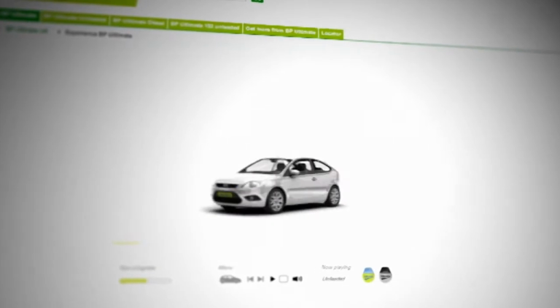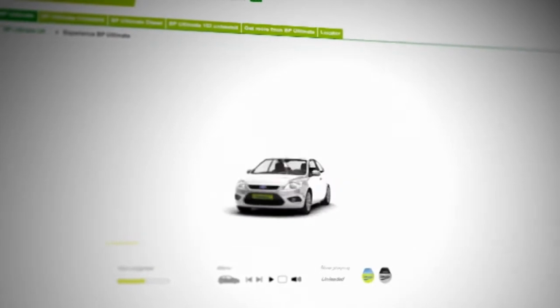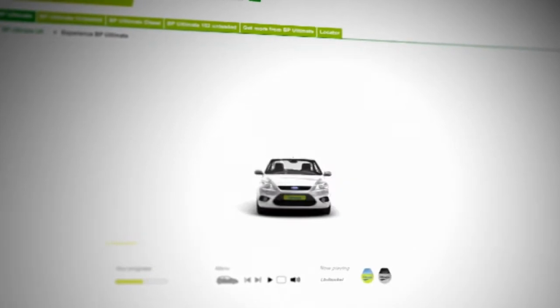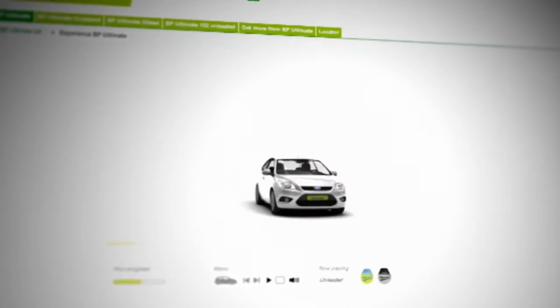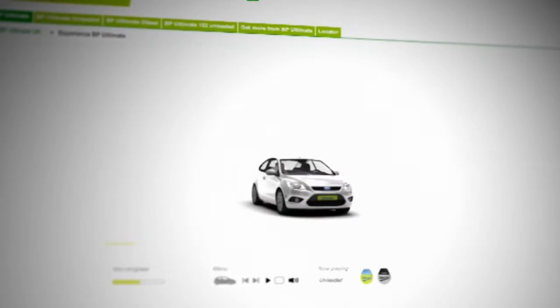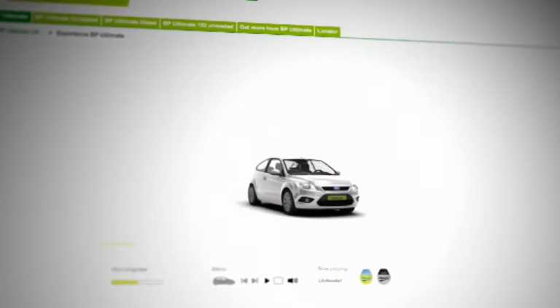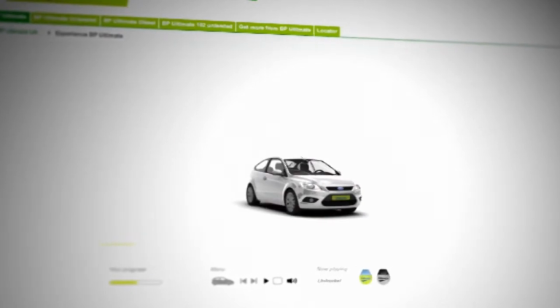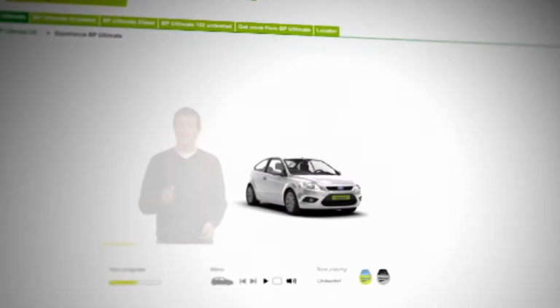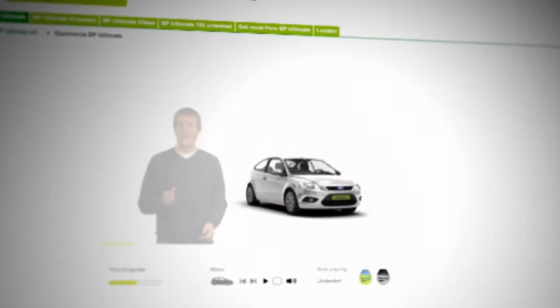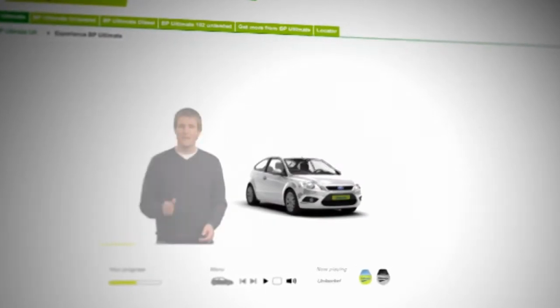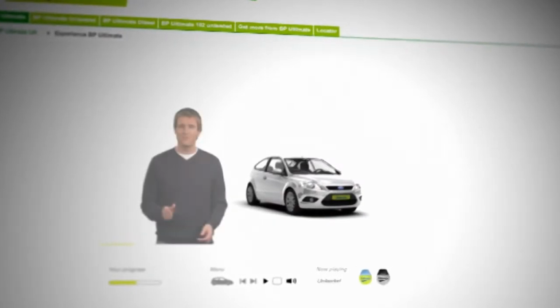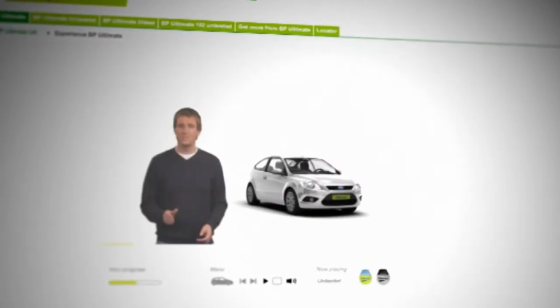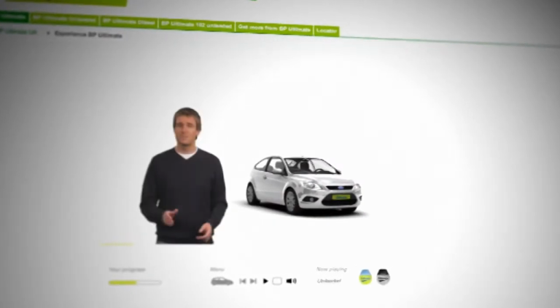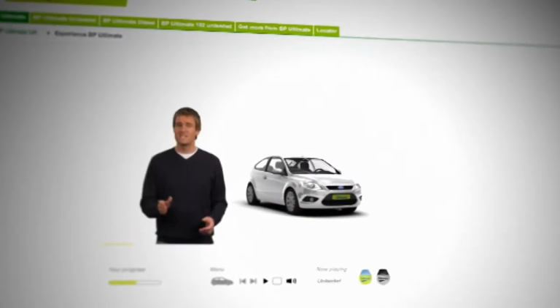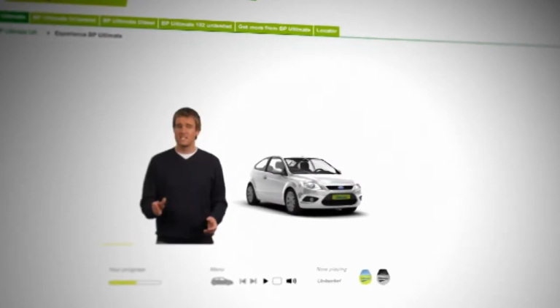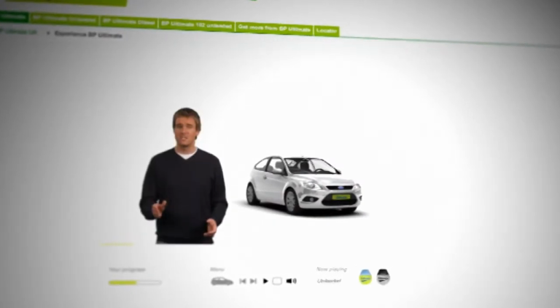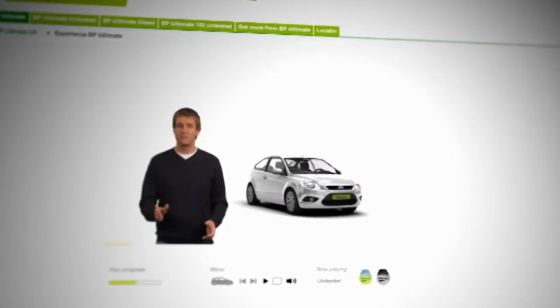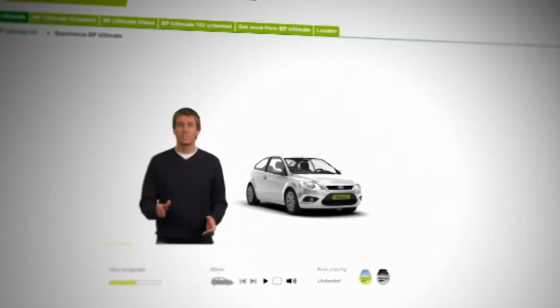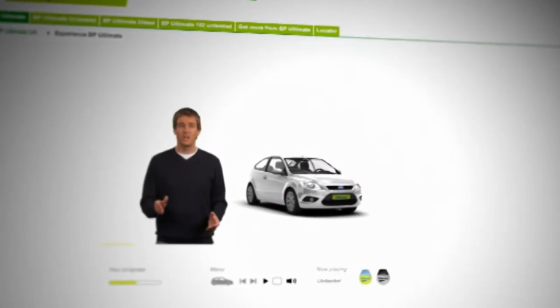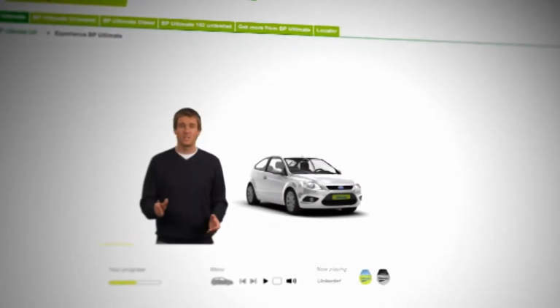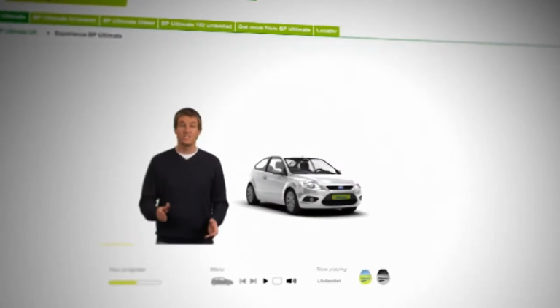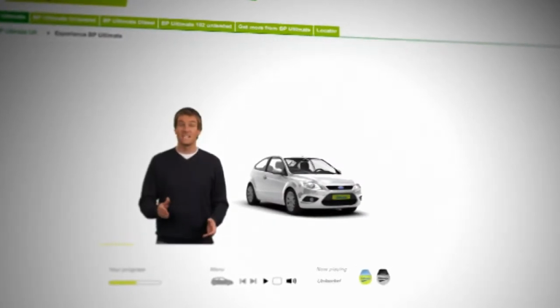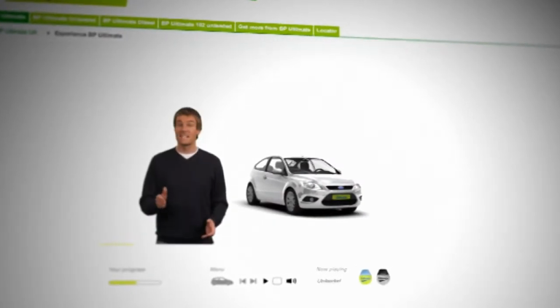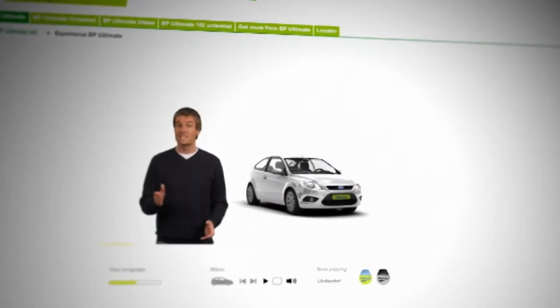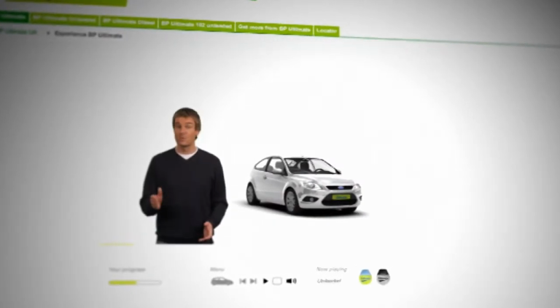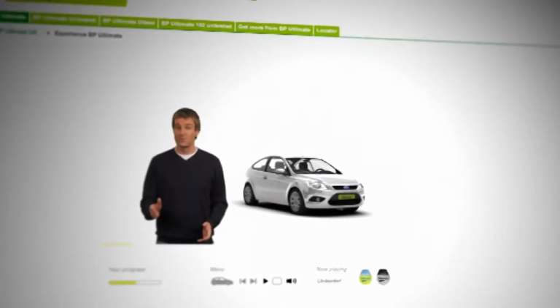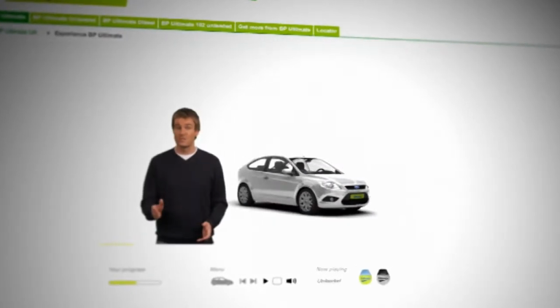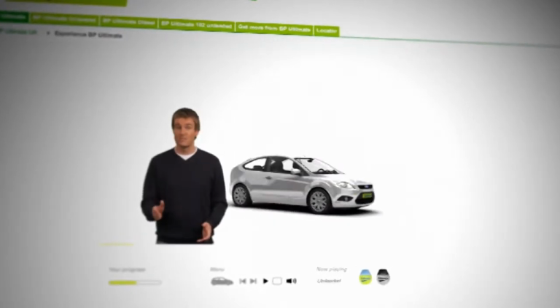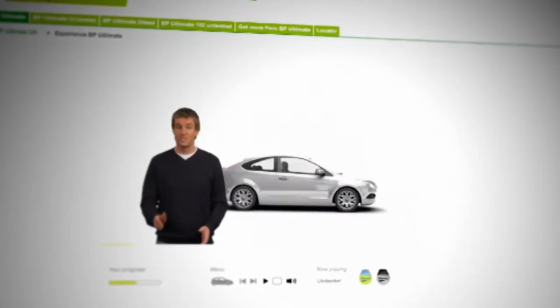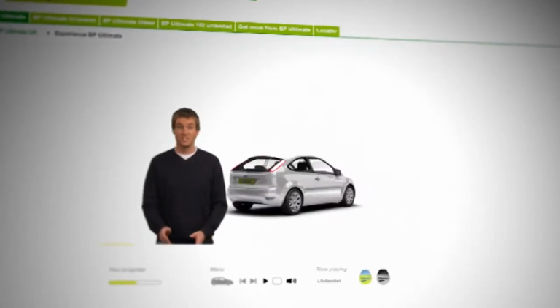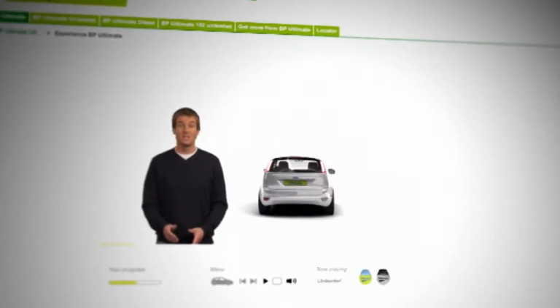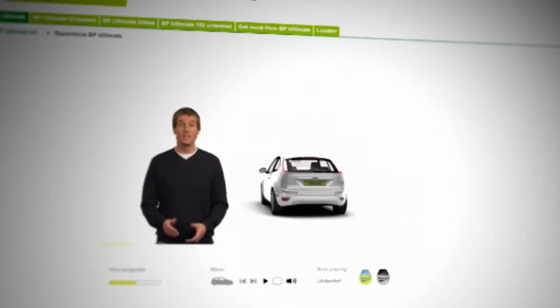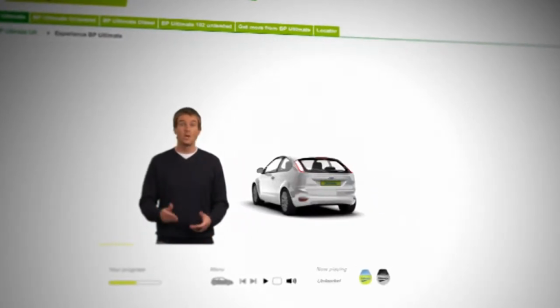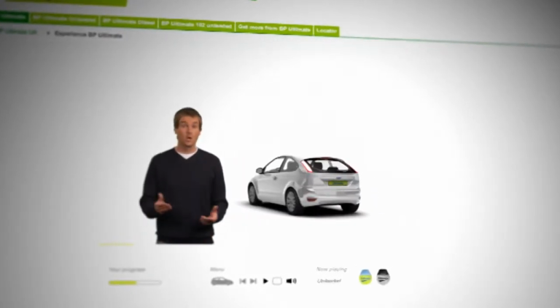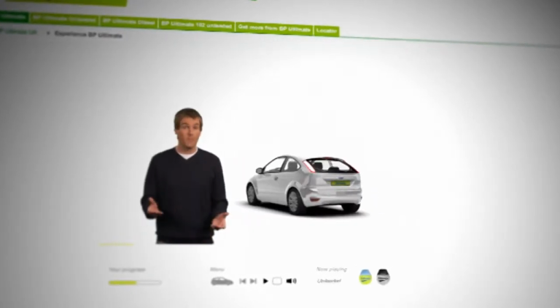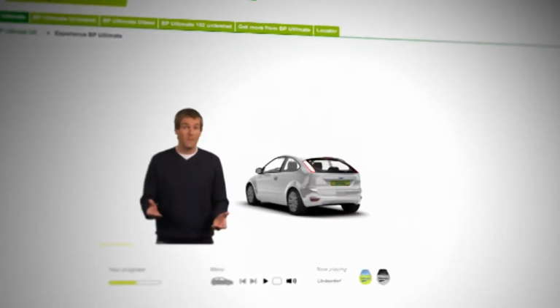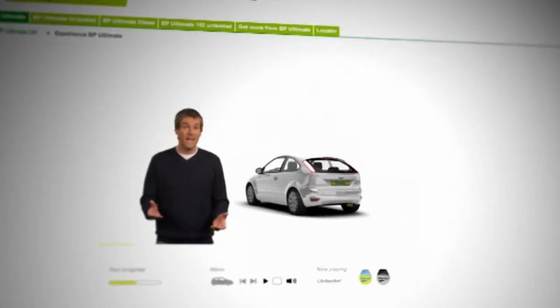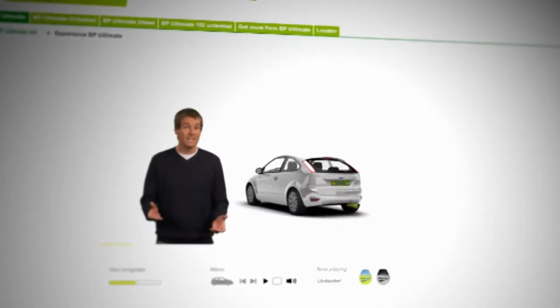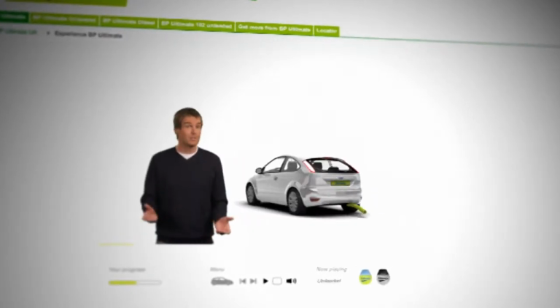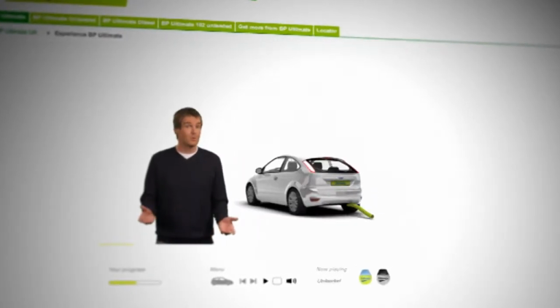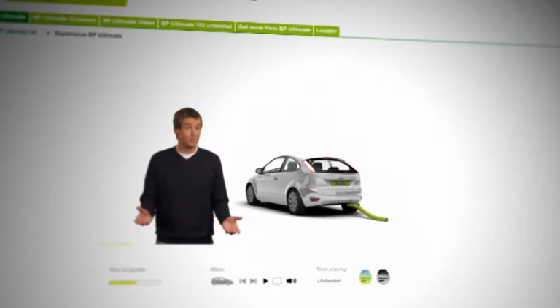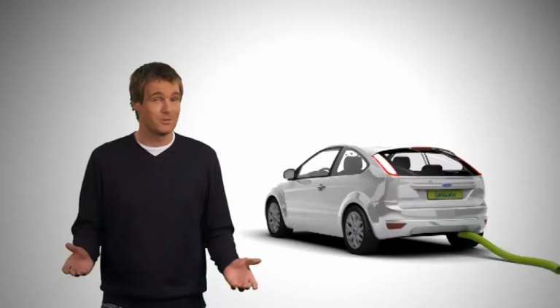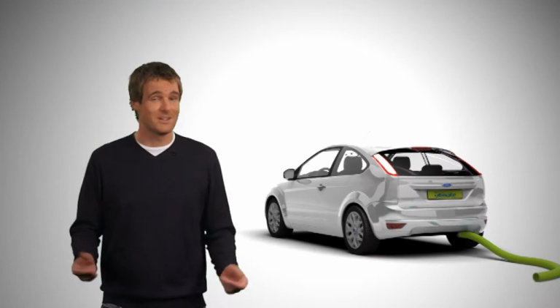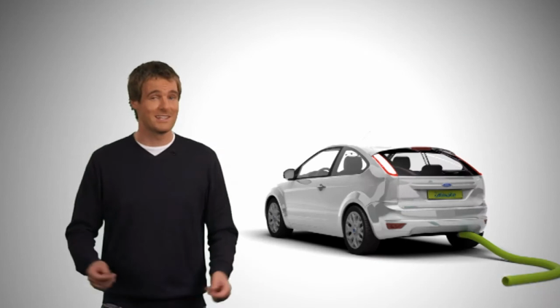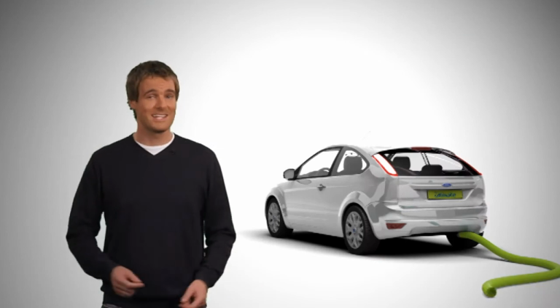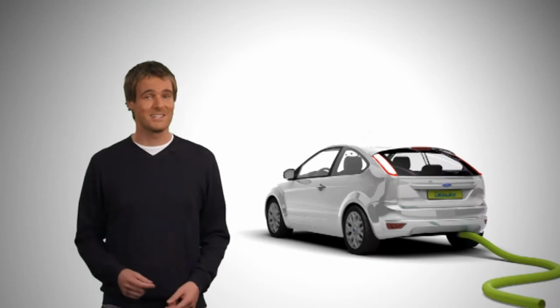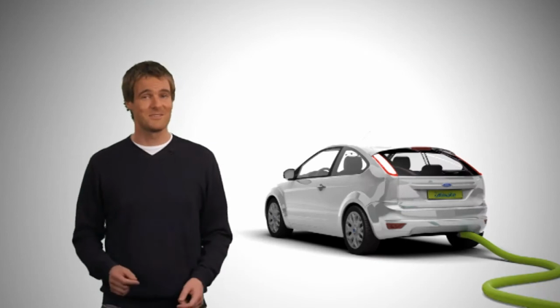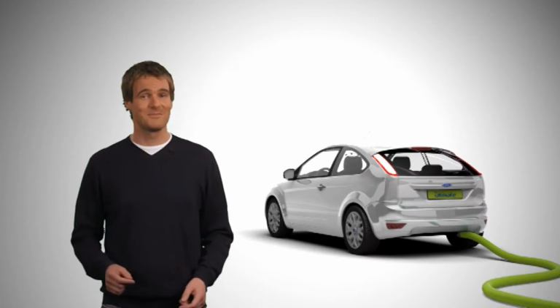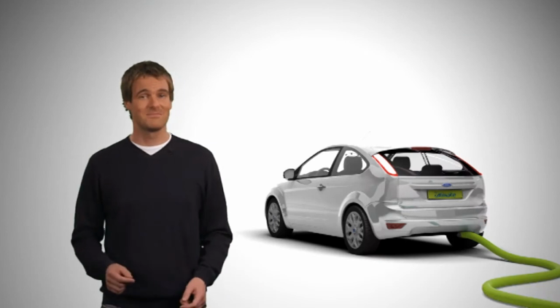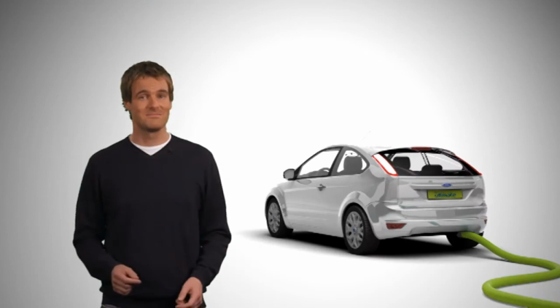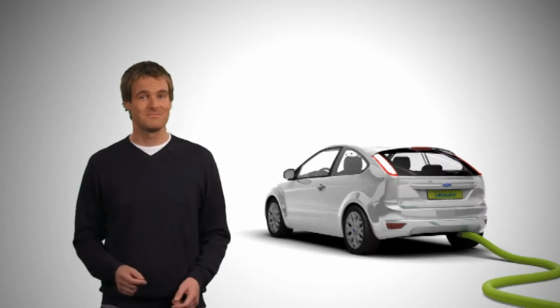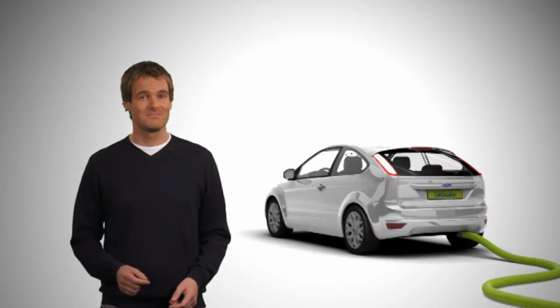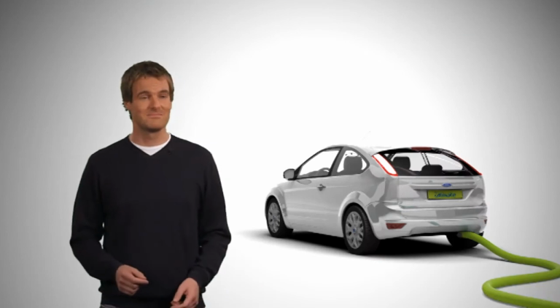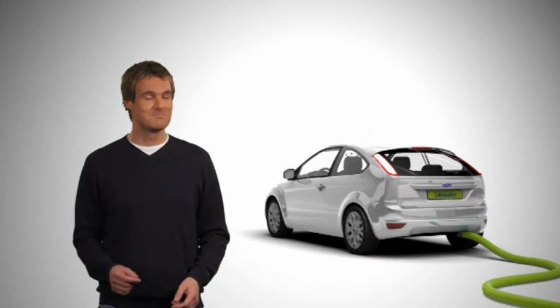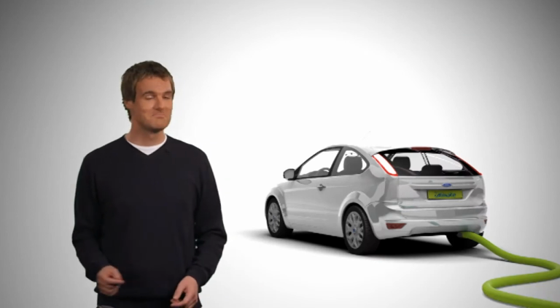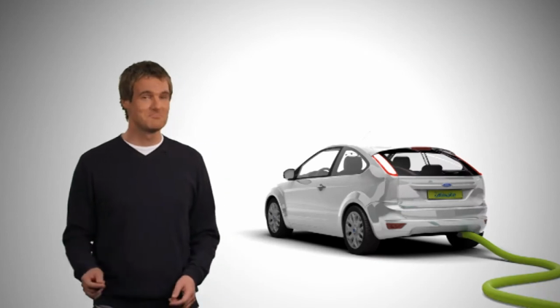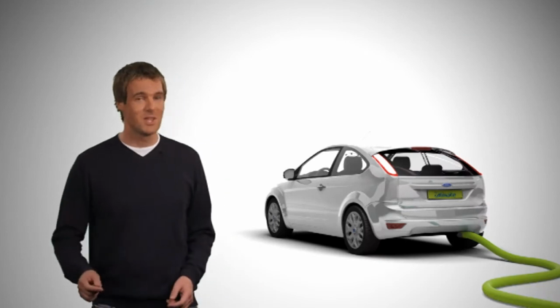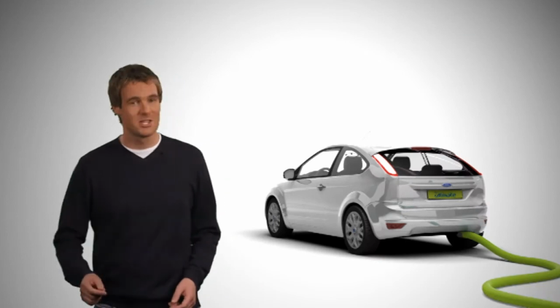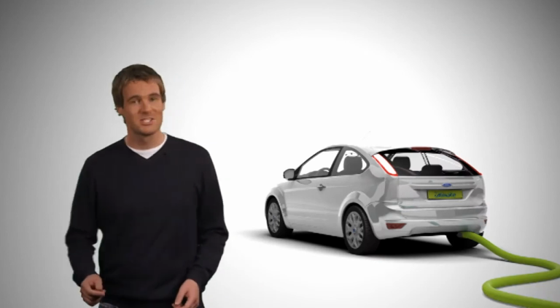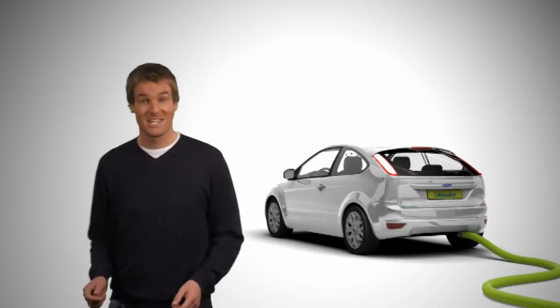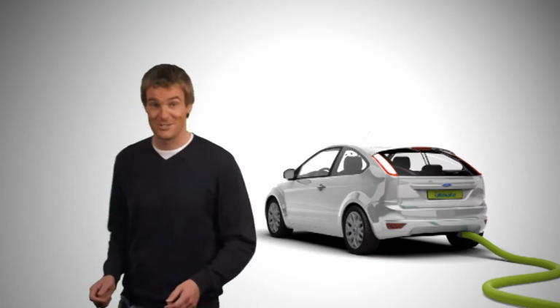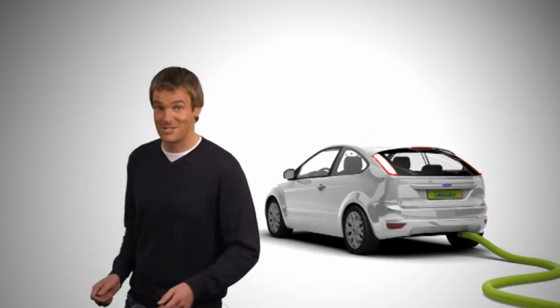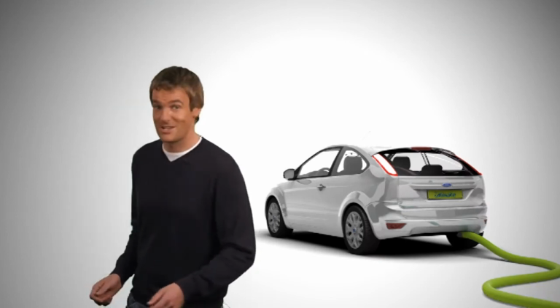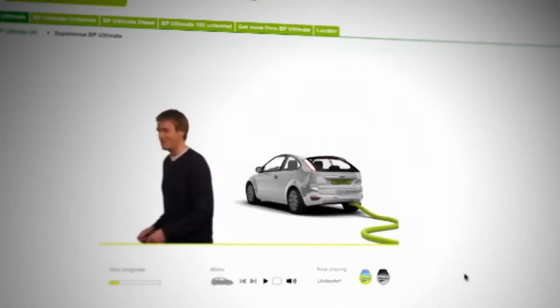We'll show you the average percentage reductions in exhaust emissions compared to ordinary unleaded. Take your time.